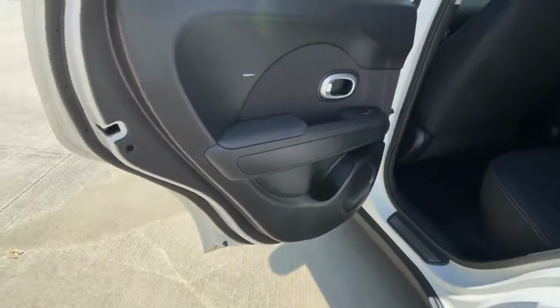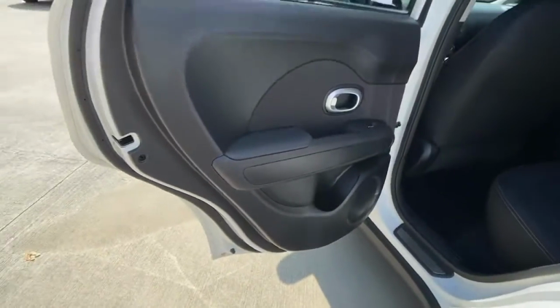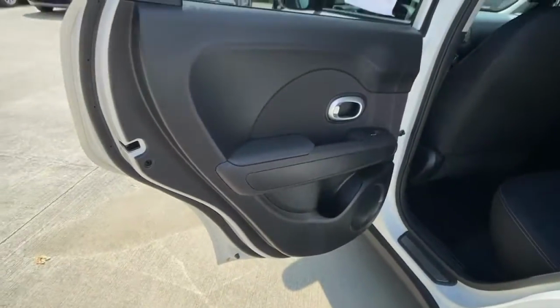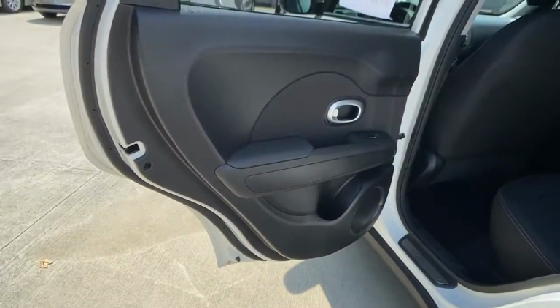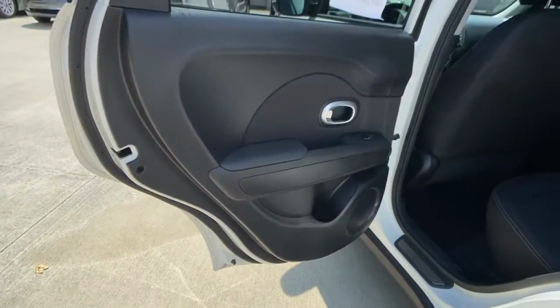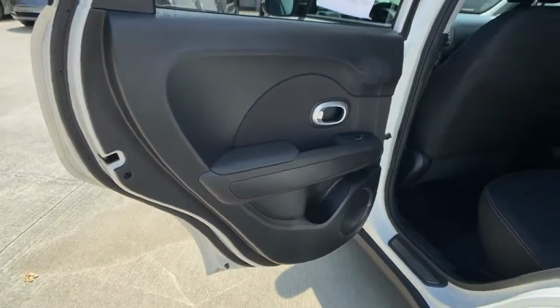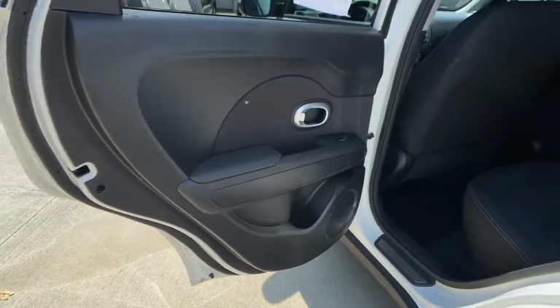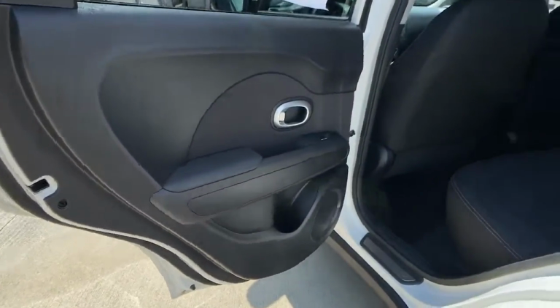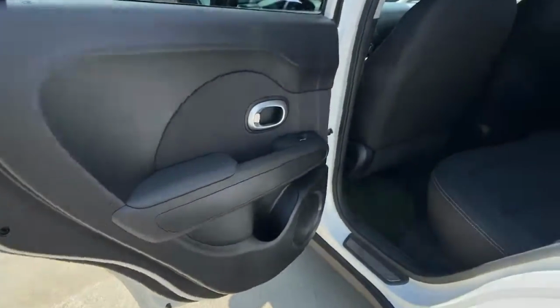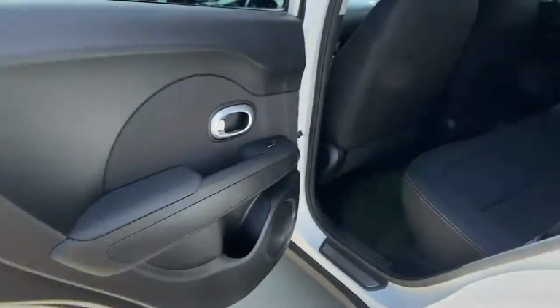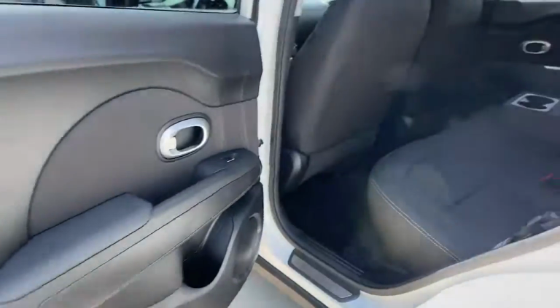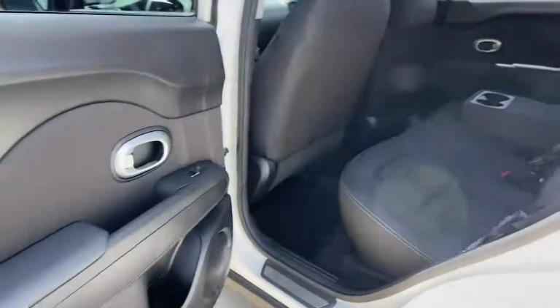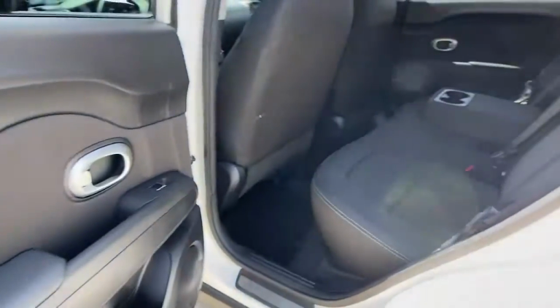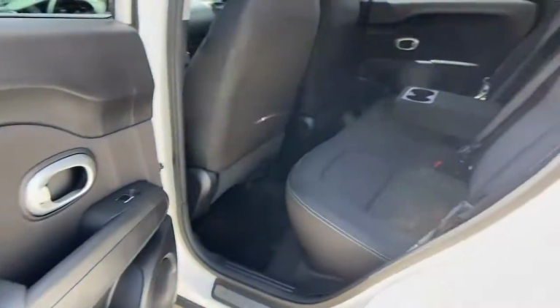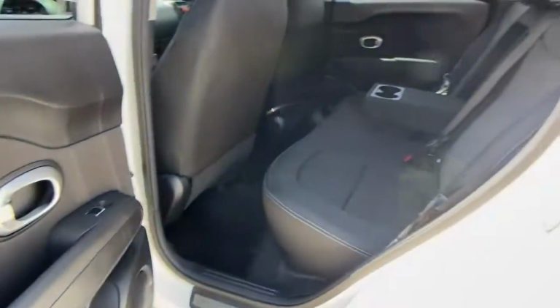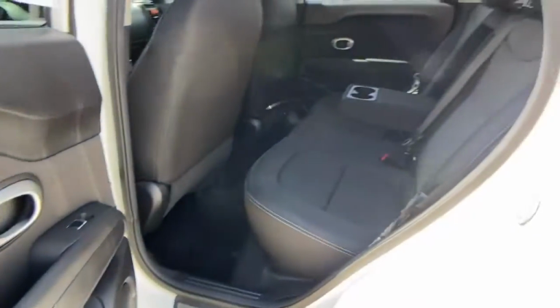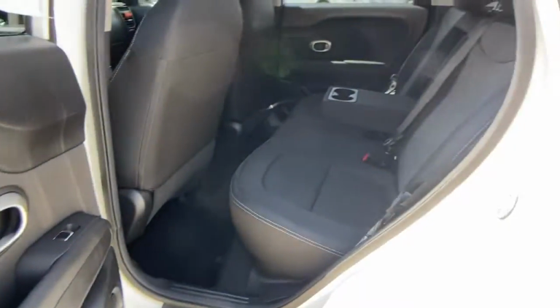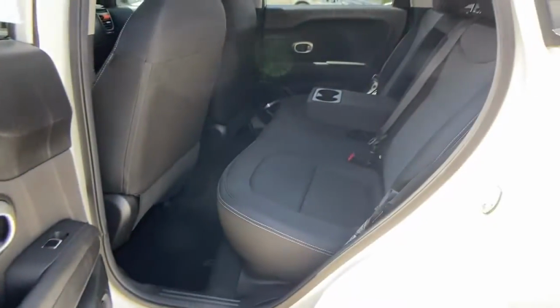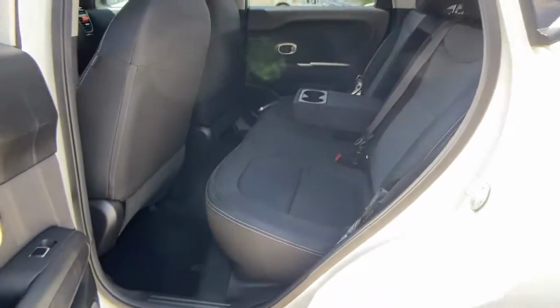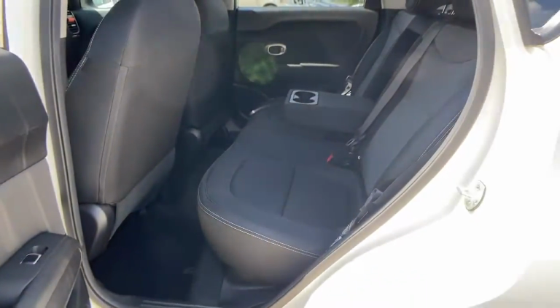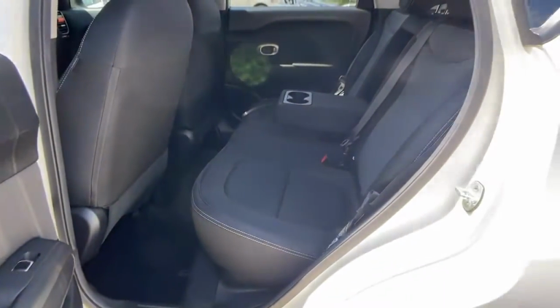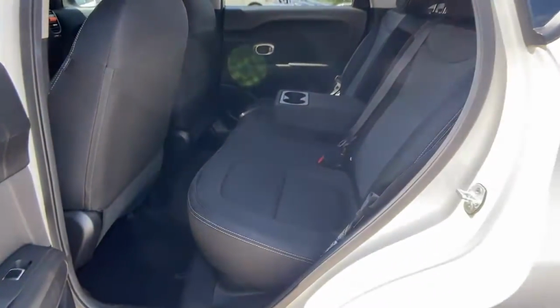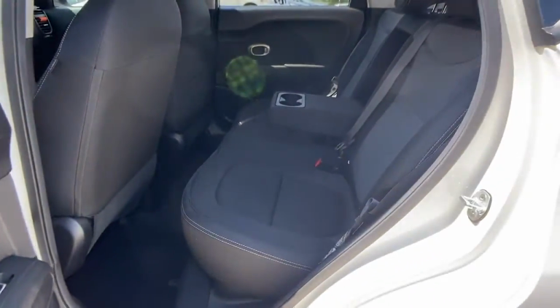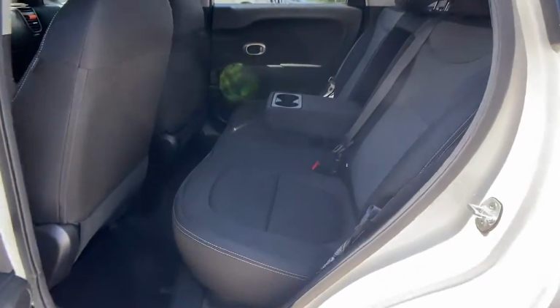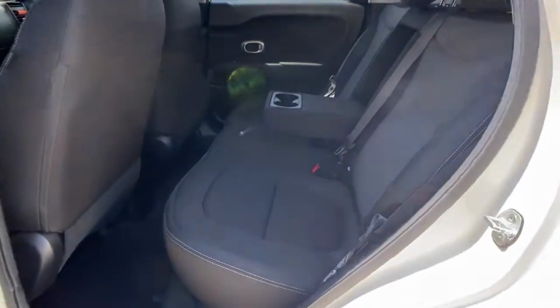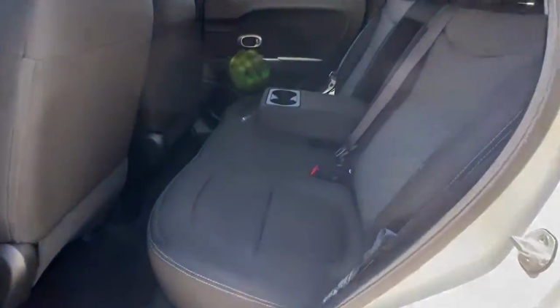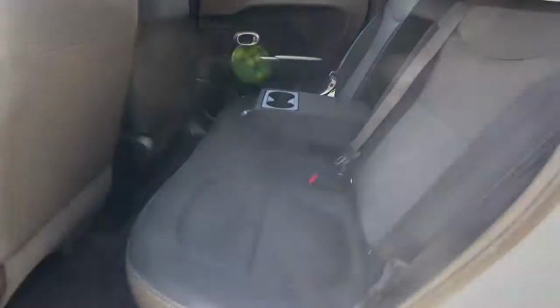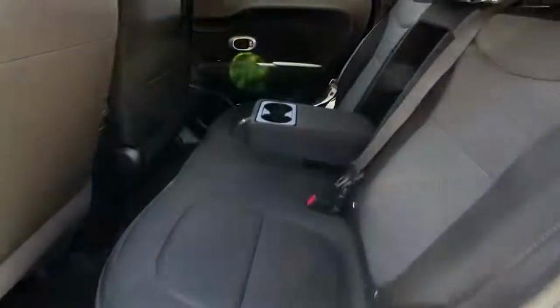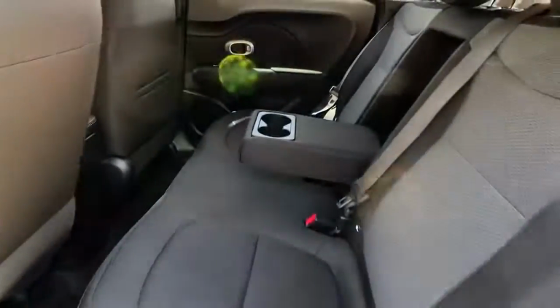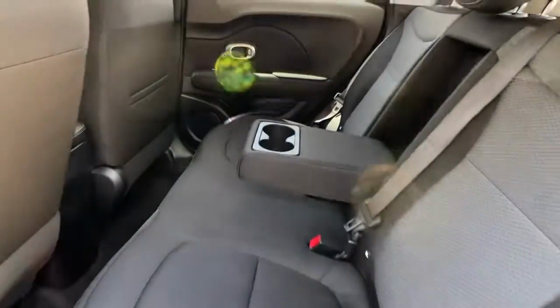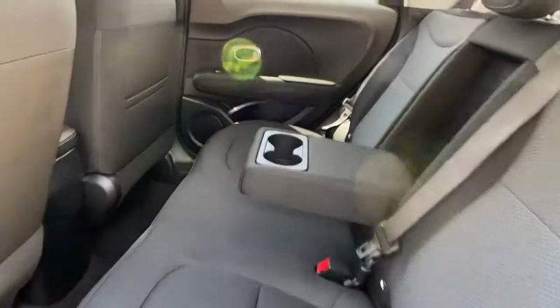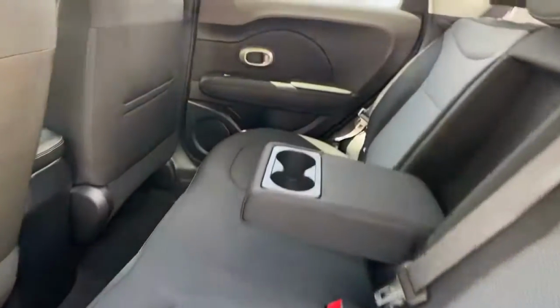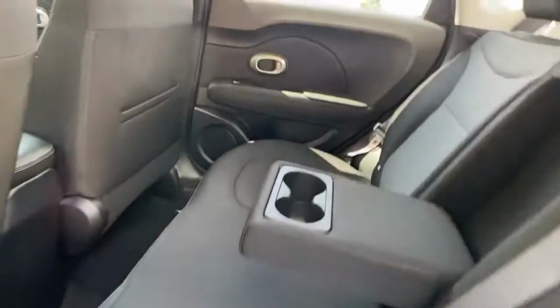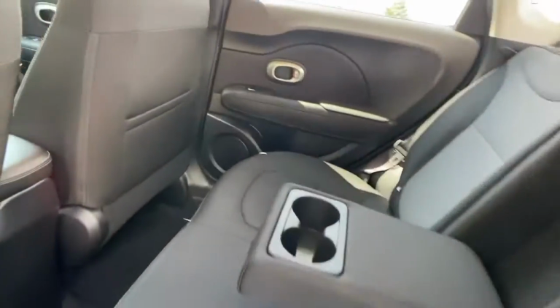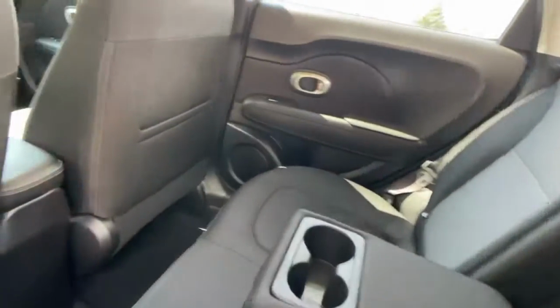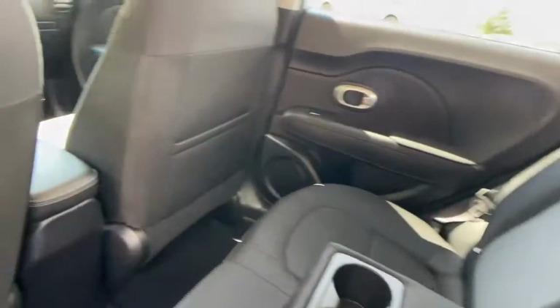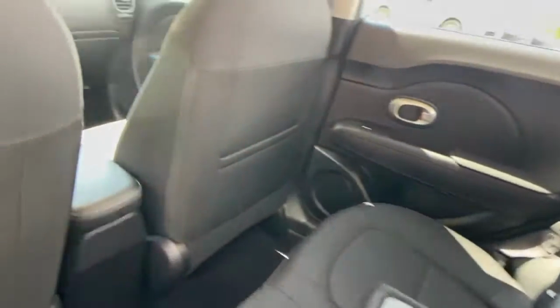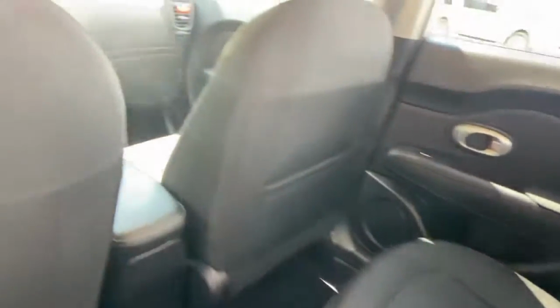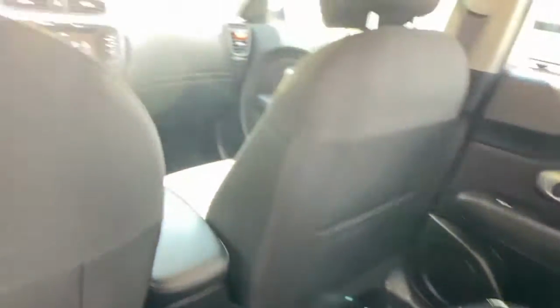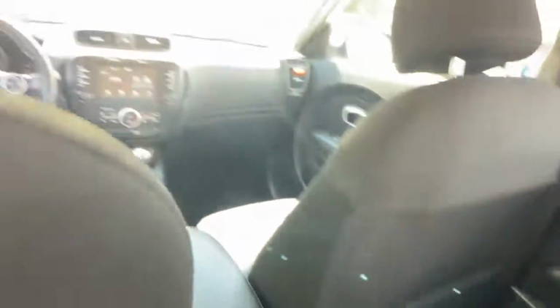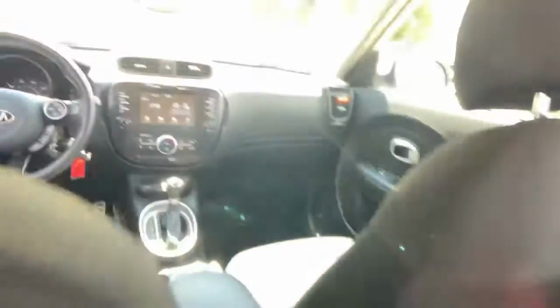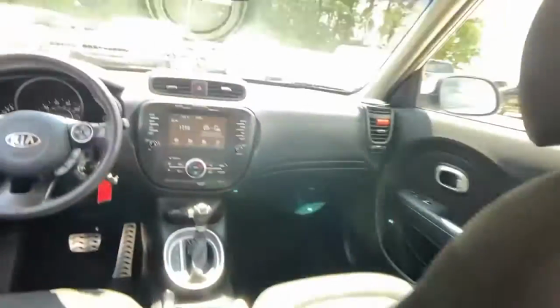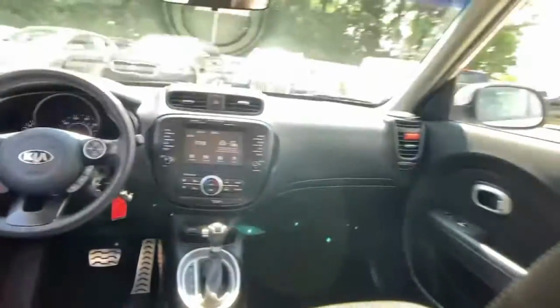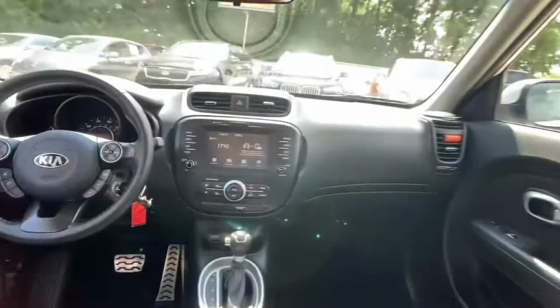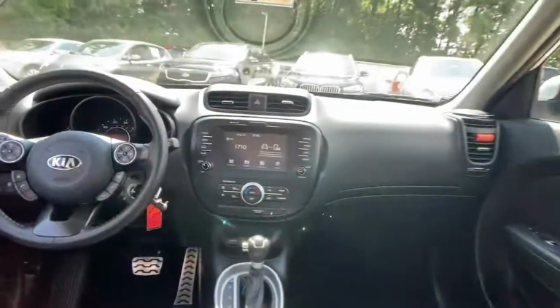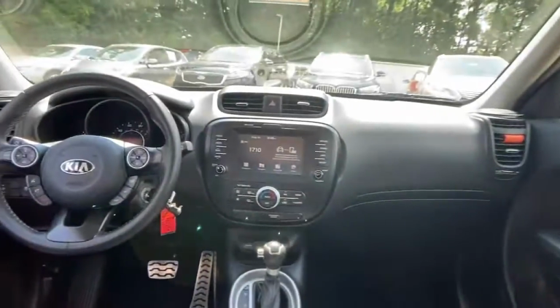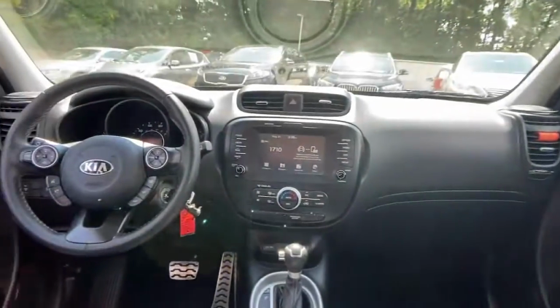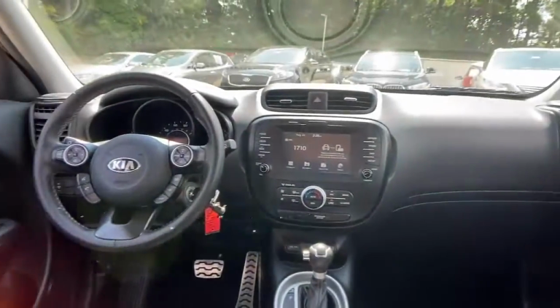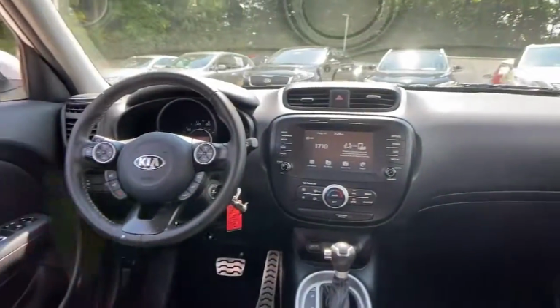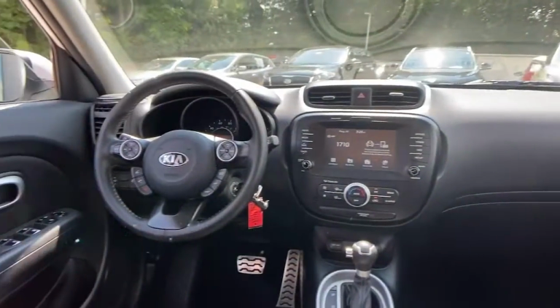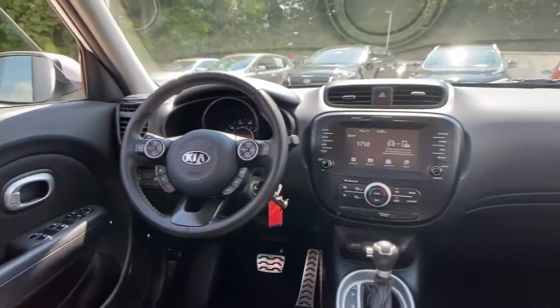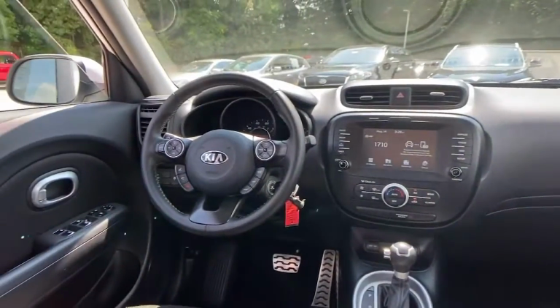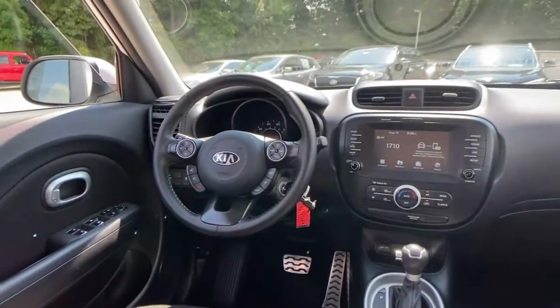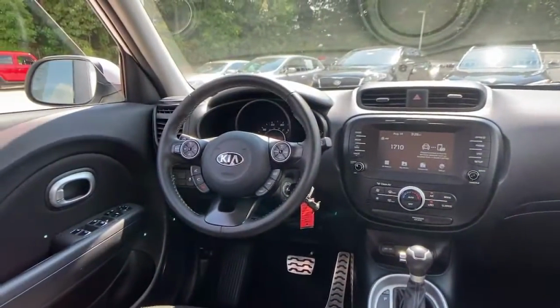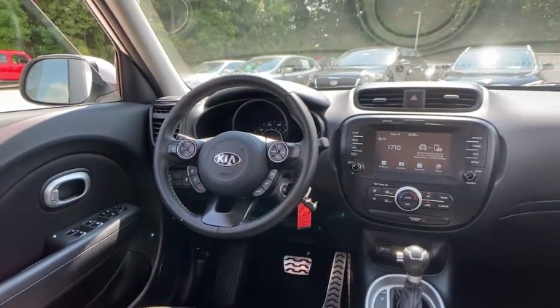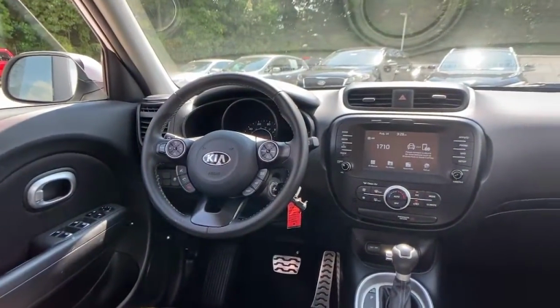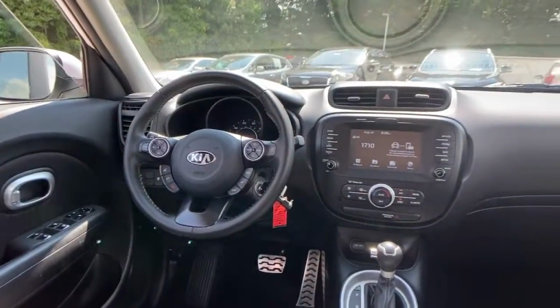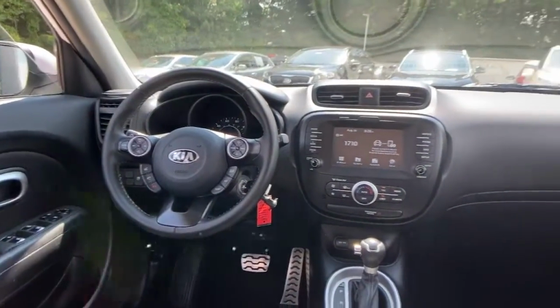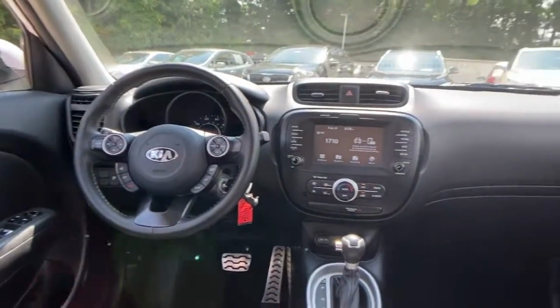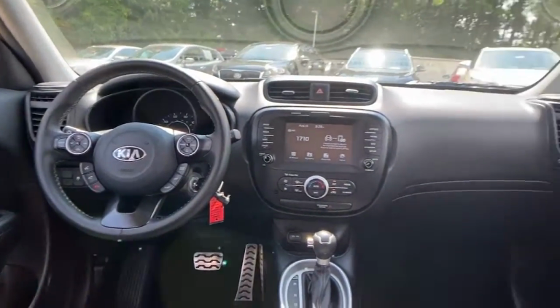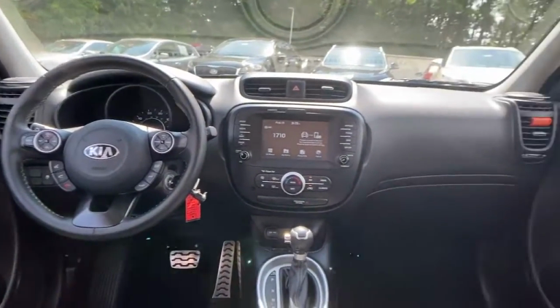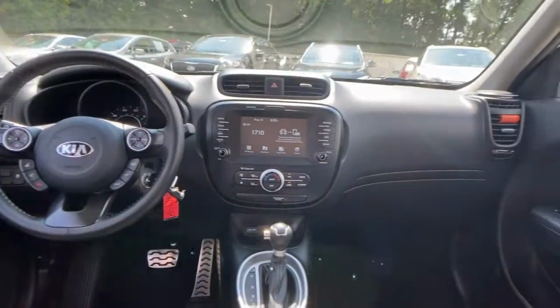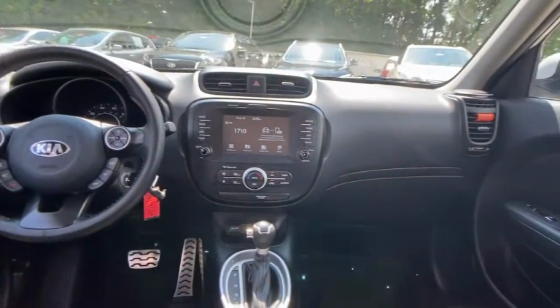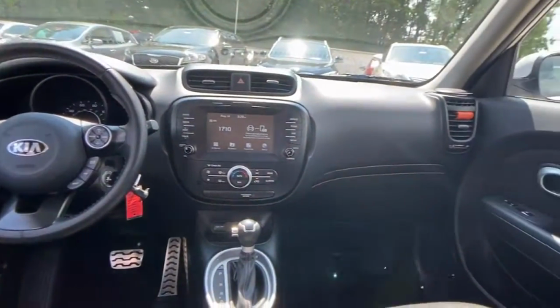These are just some of the great options this vehicle comes with: floor mats, trip computer, and bucket seats.